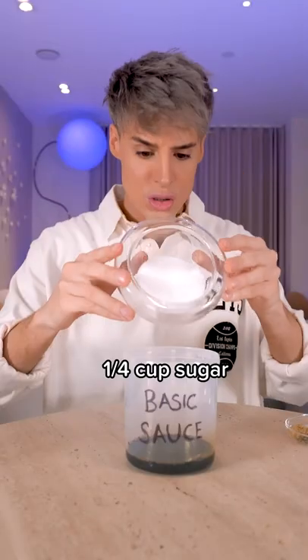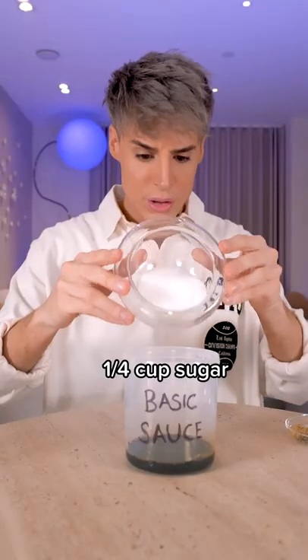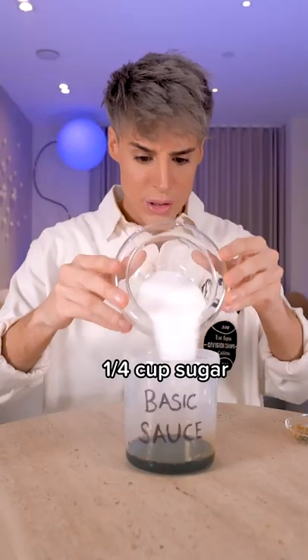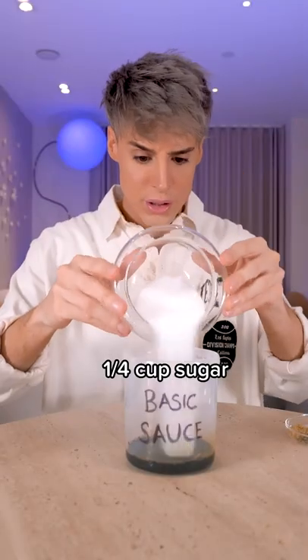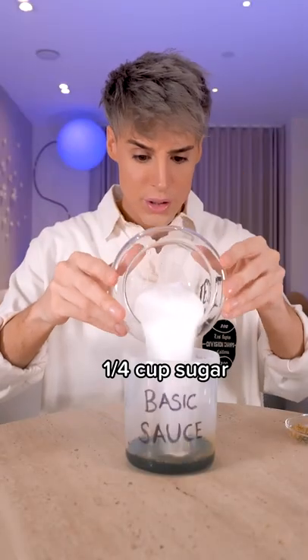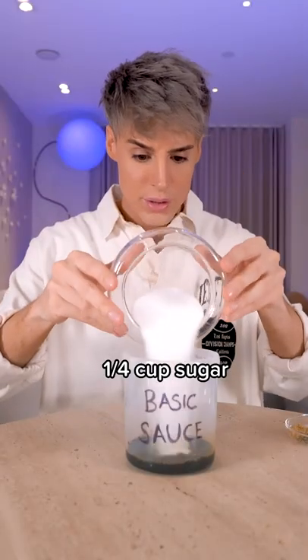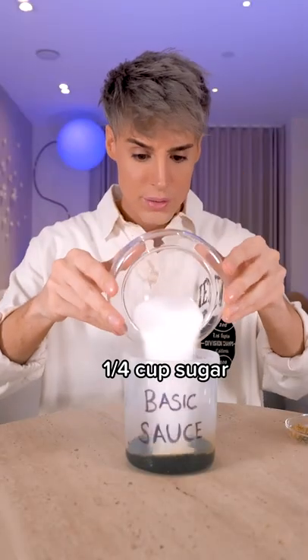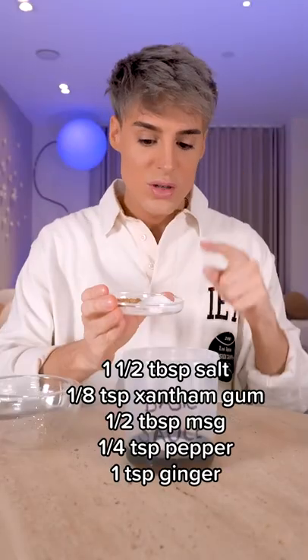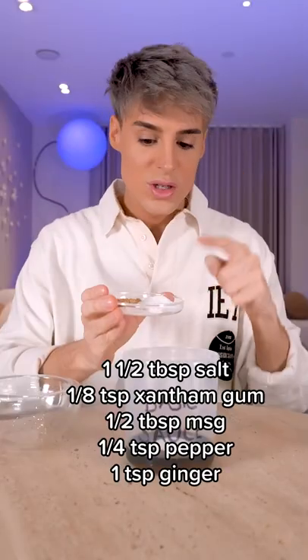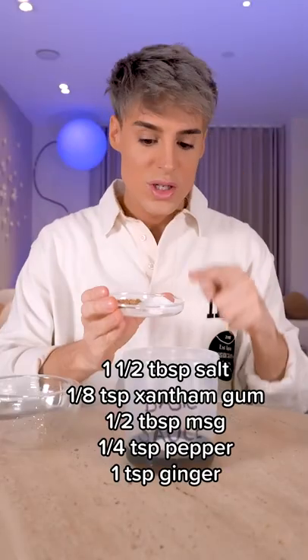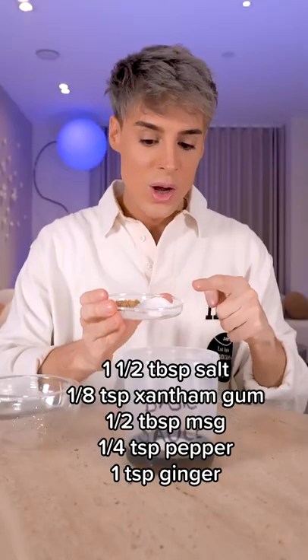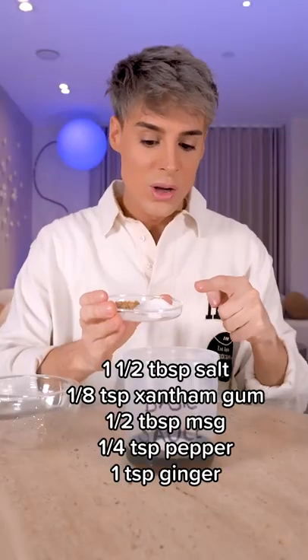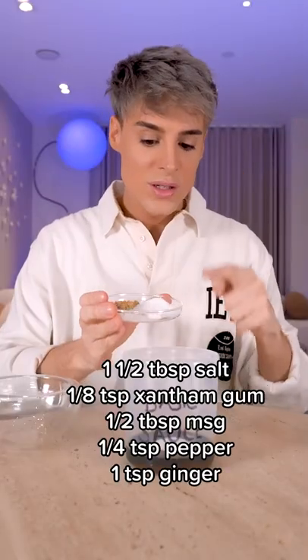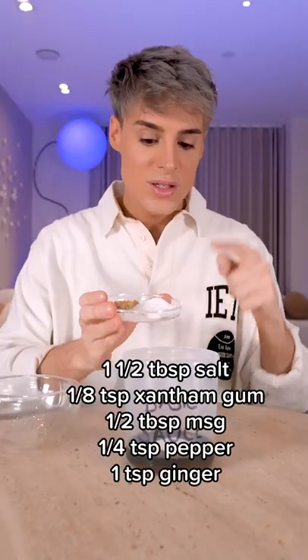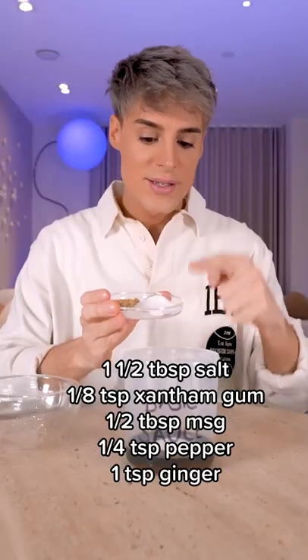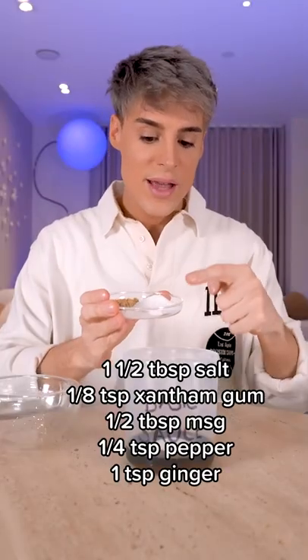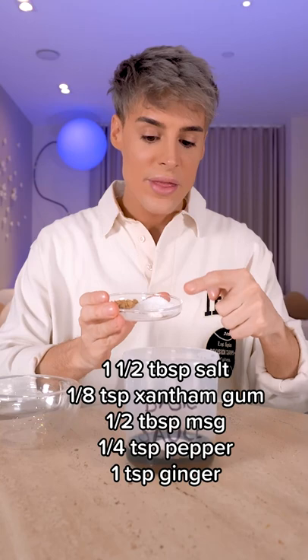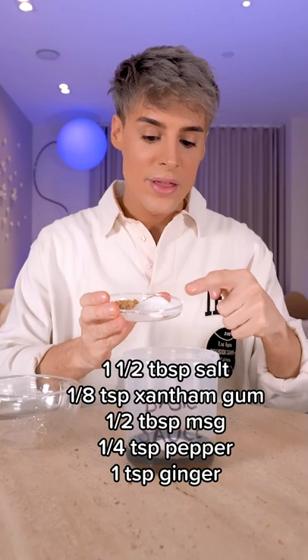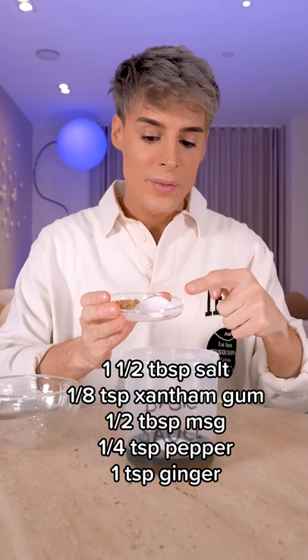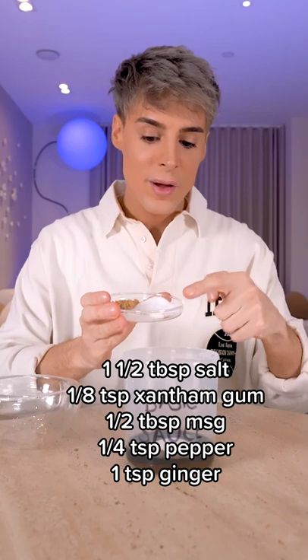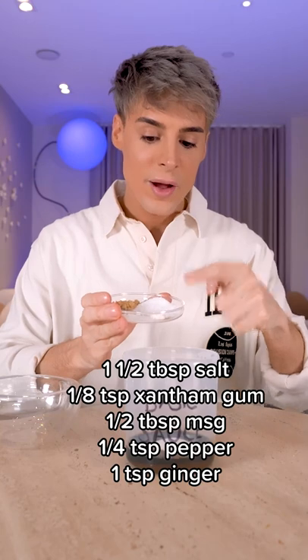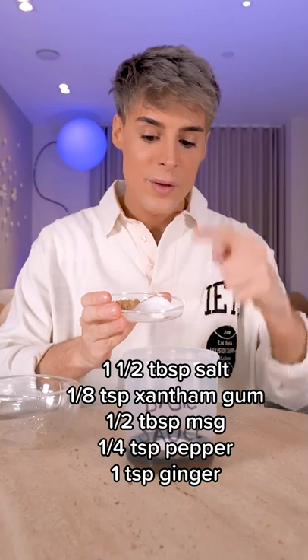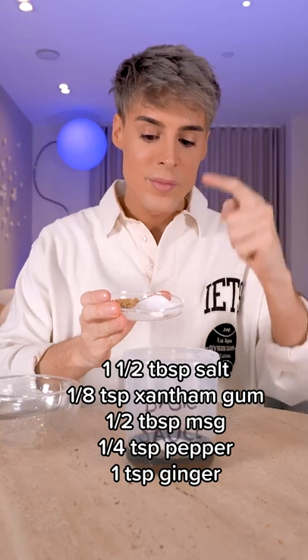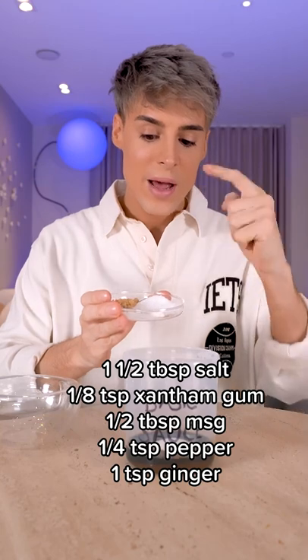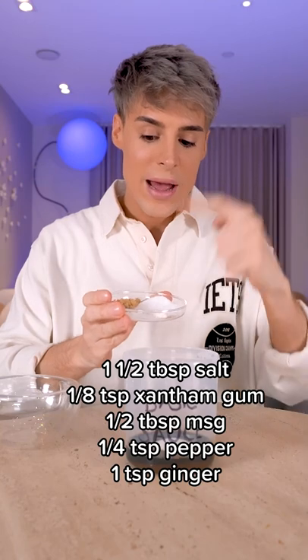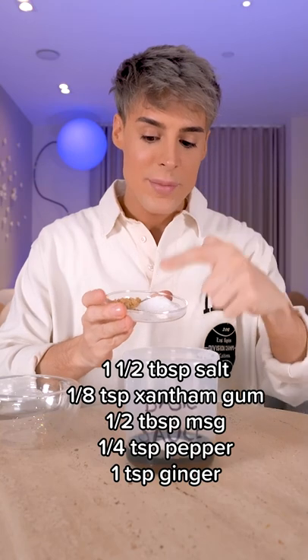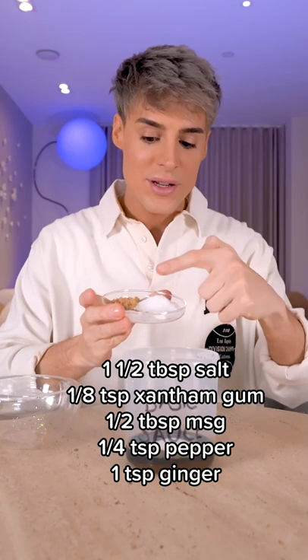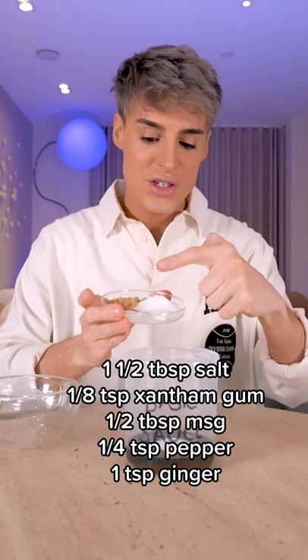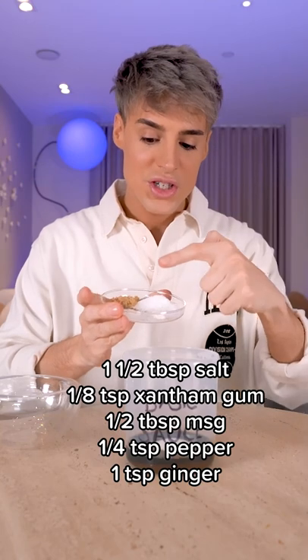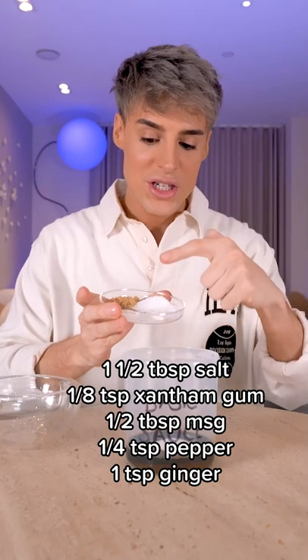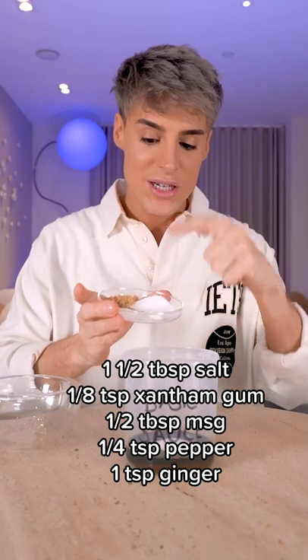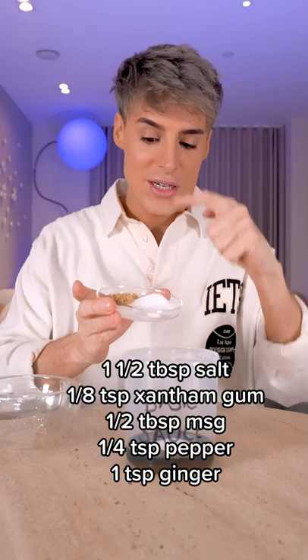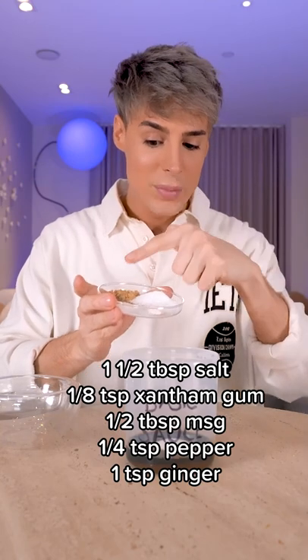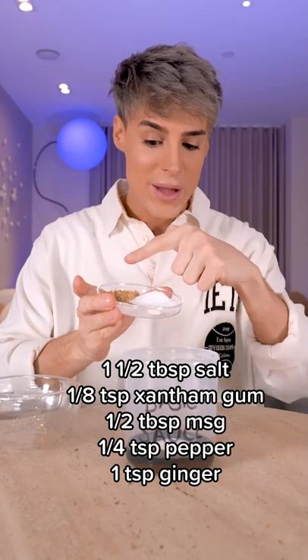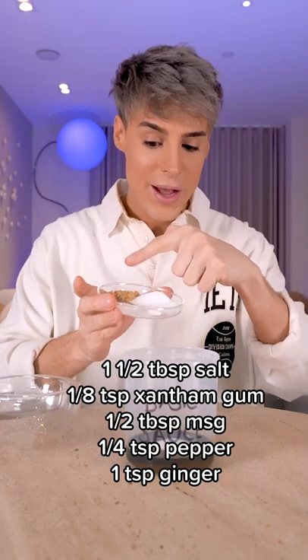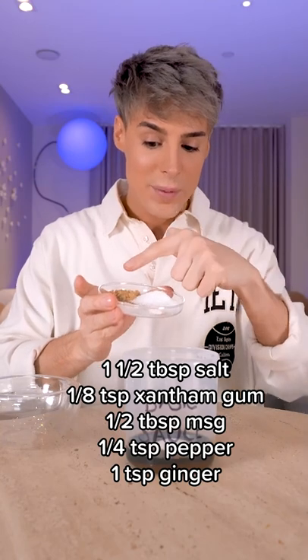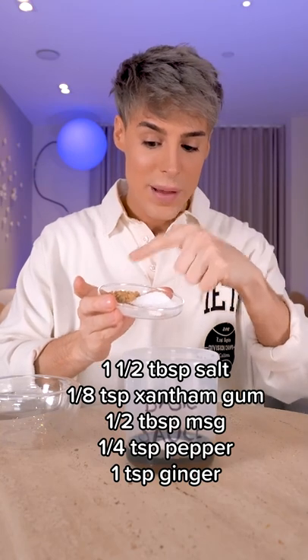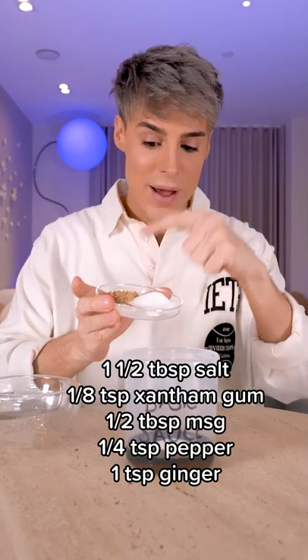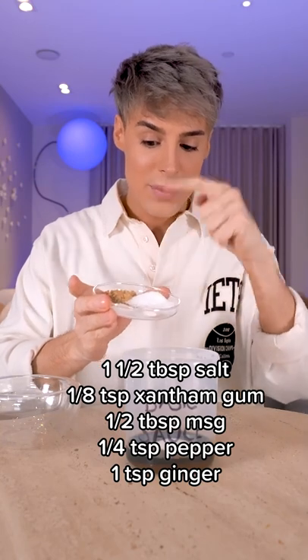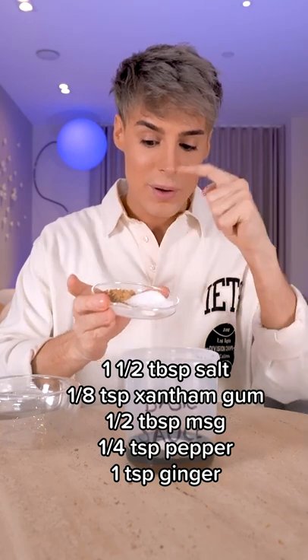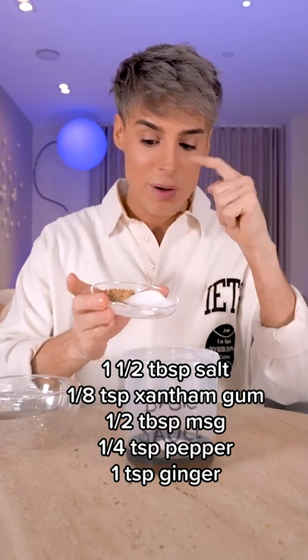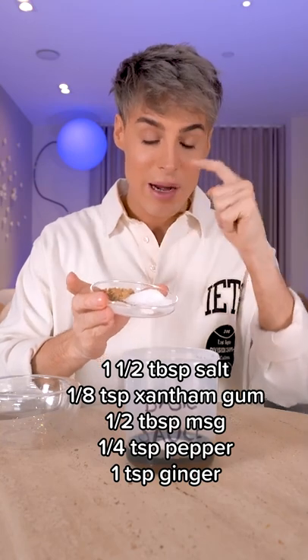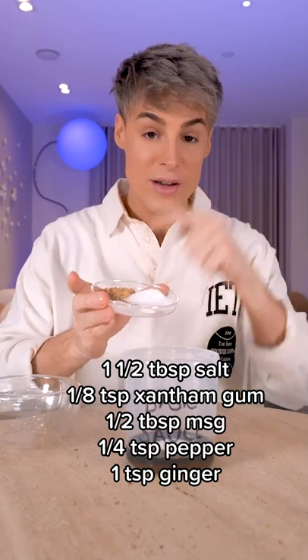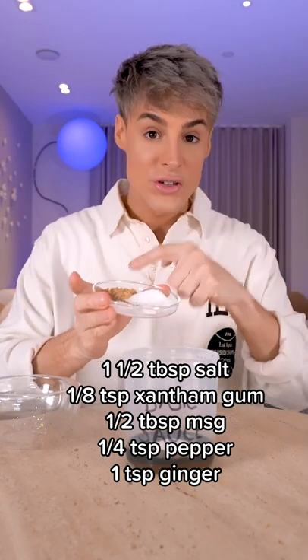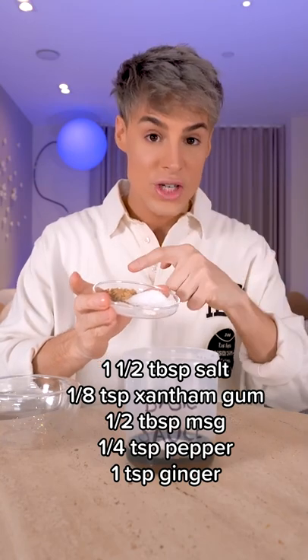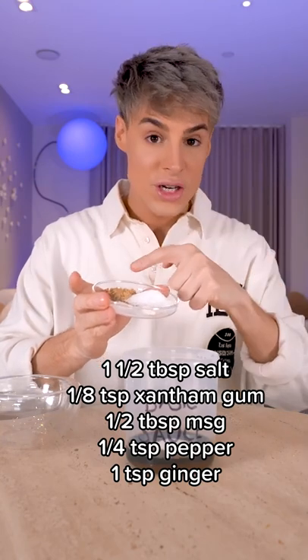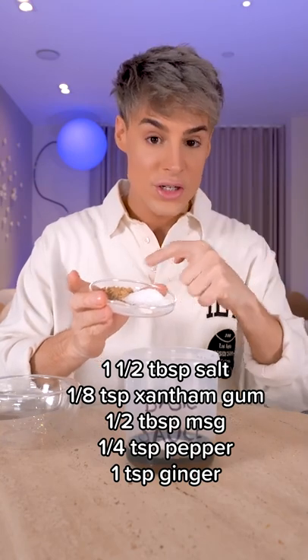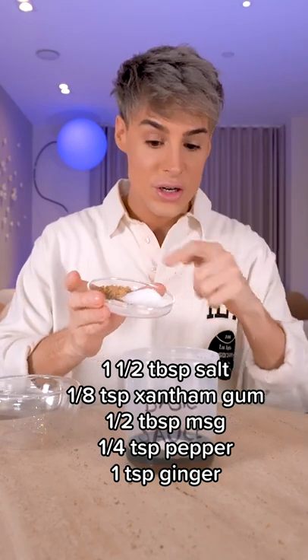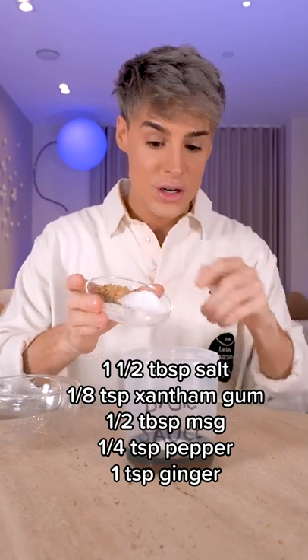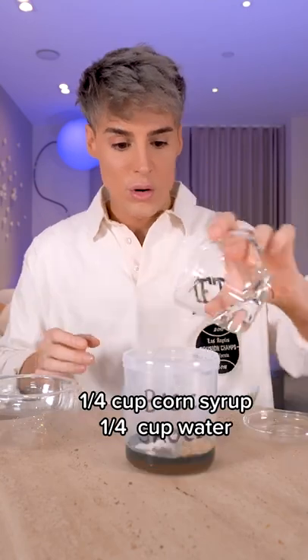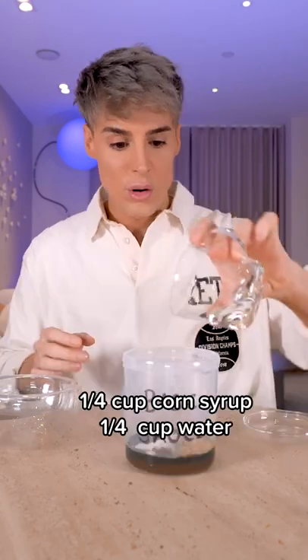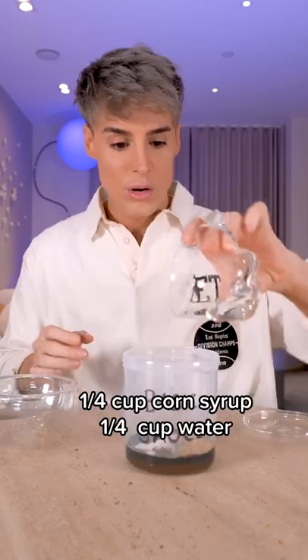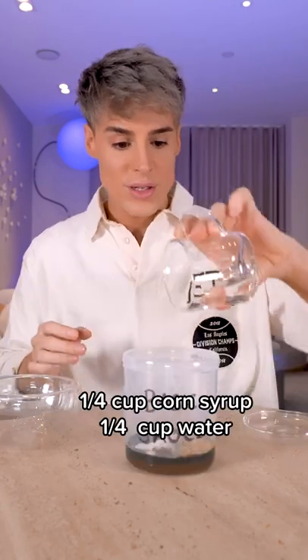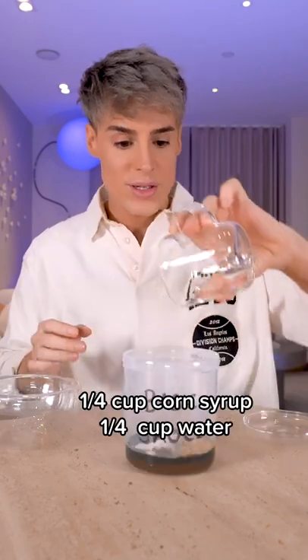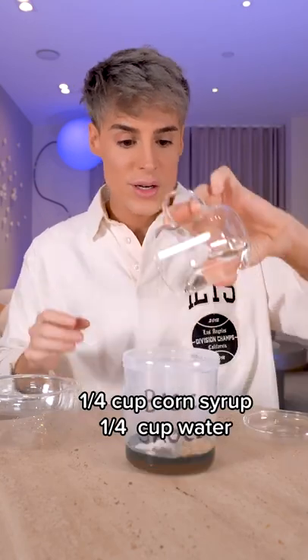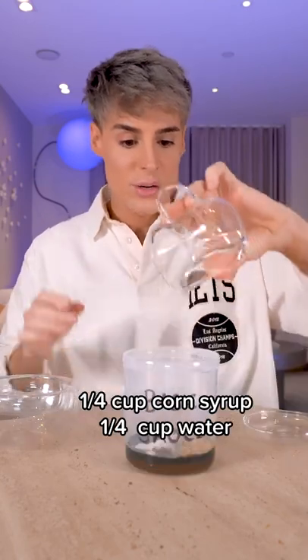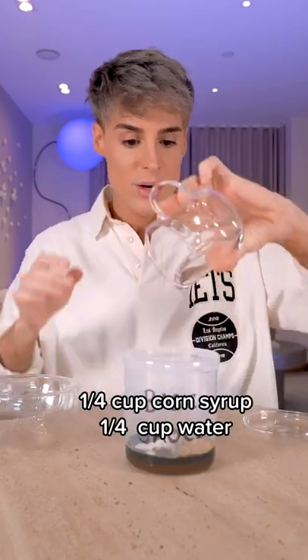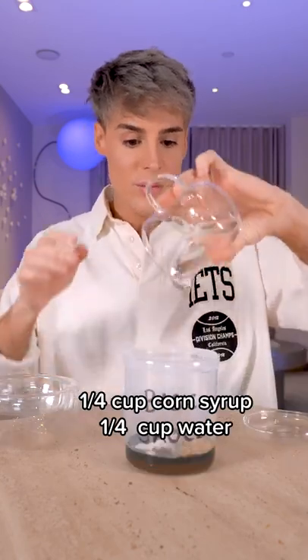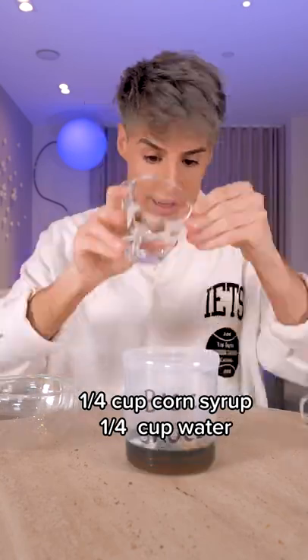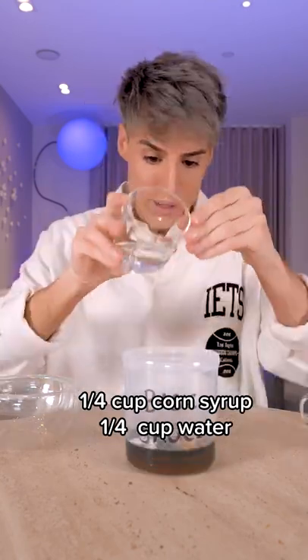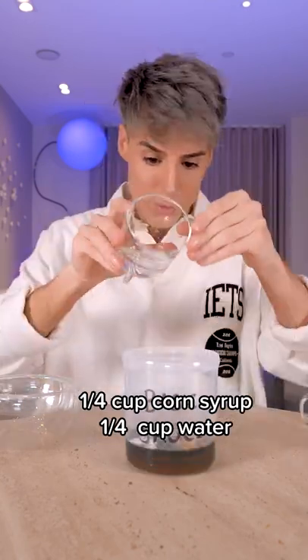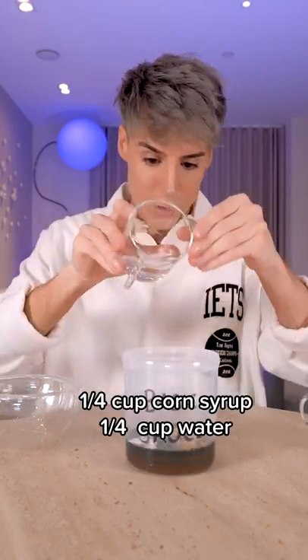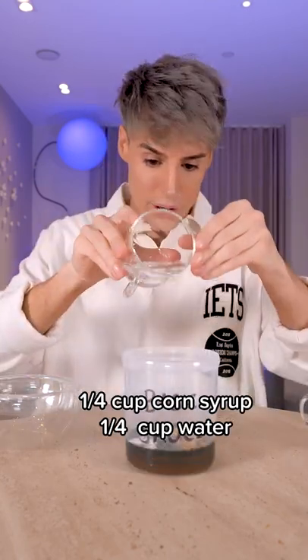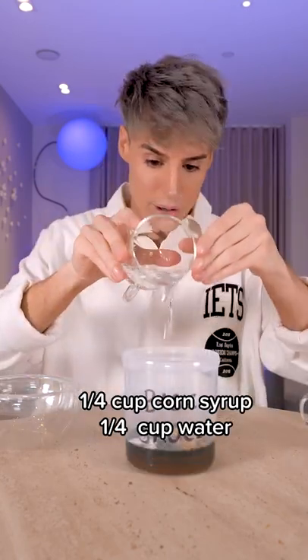The basic sauce contains sugar, salt, xanthan gum, MSG, black pepper and ginger, corn syrup and water.